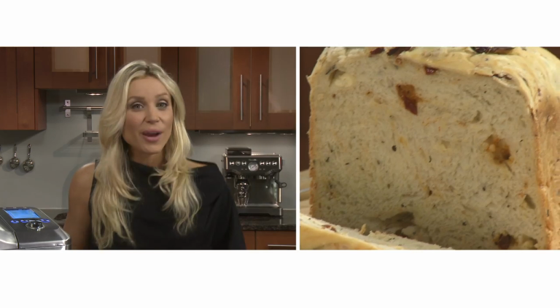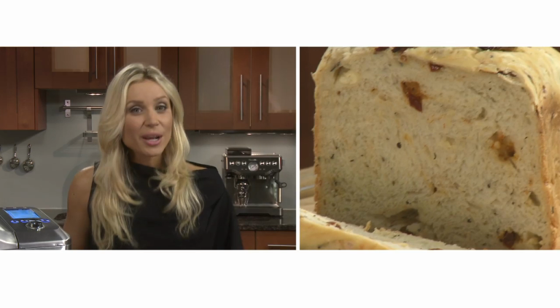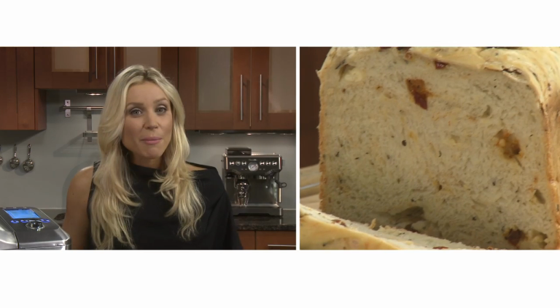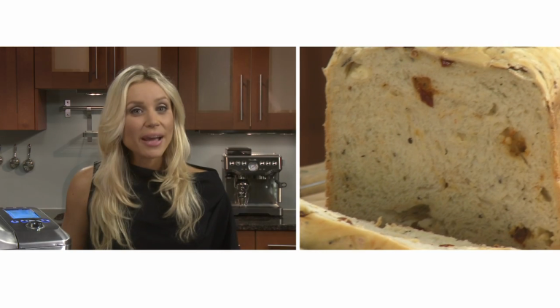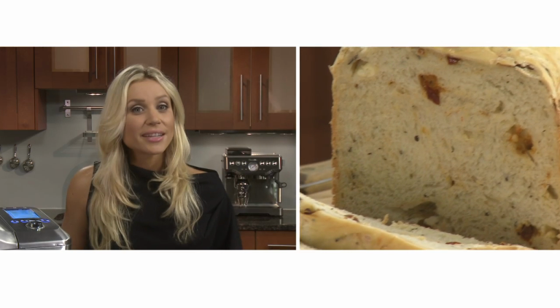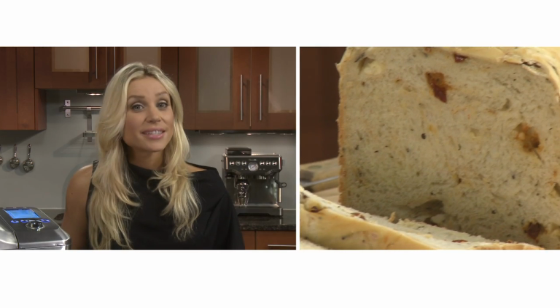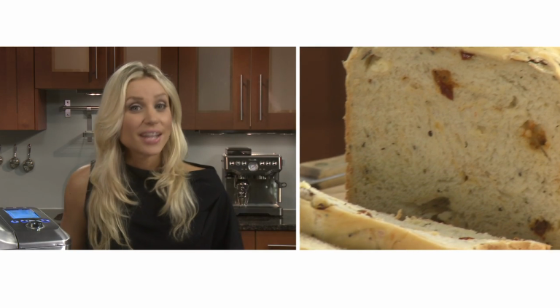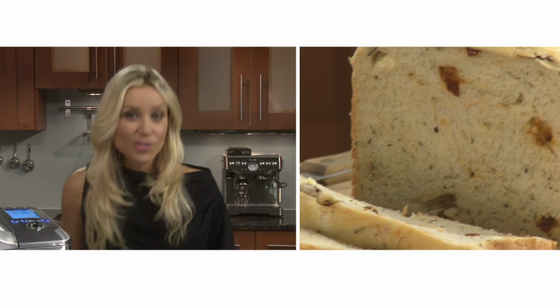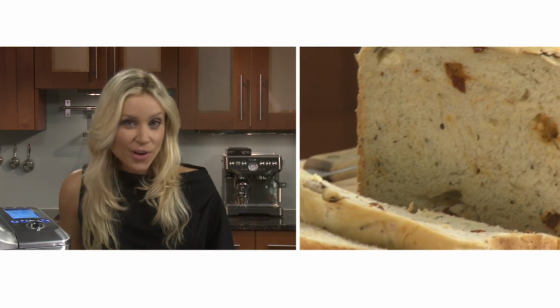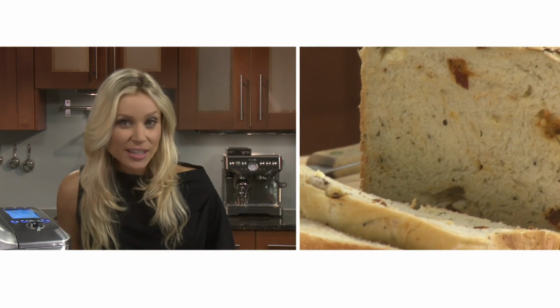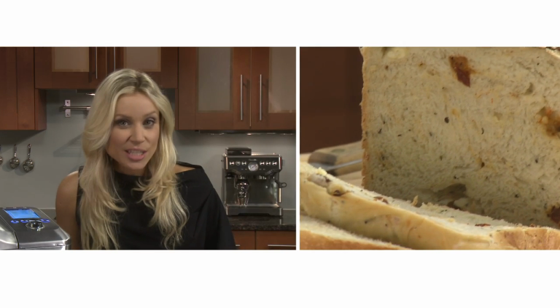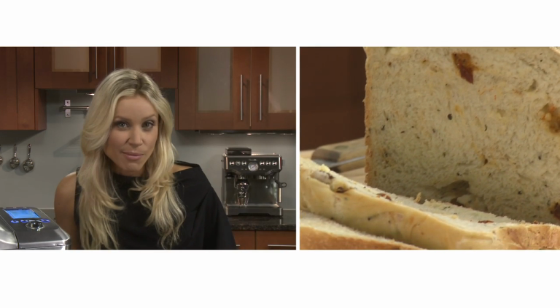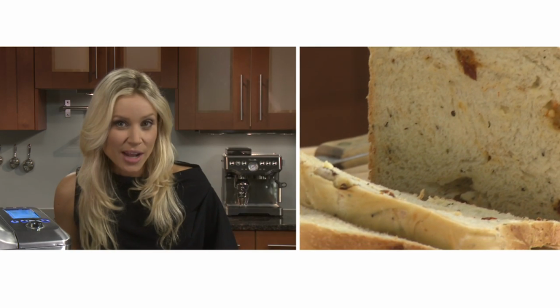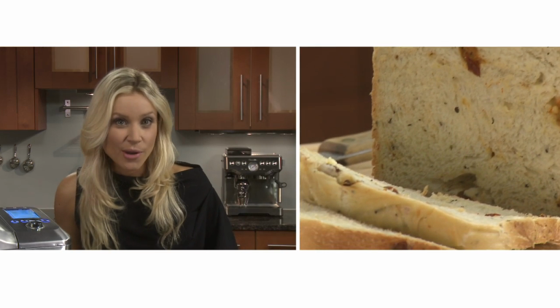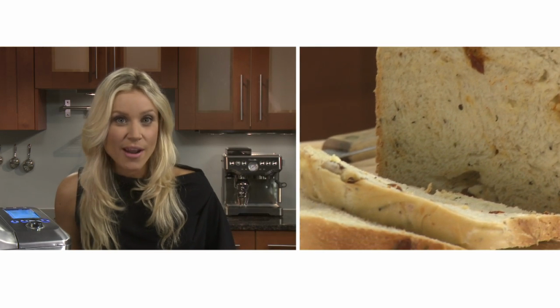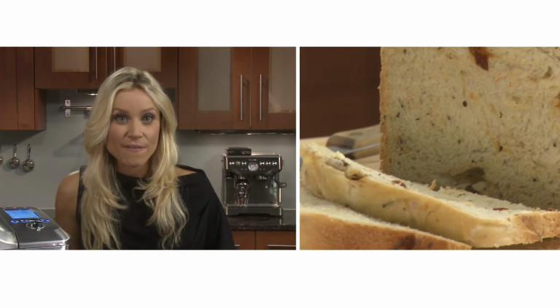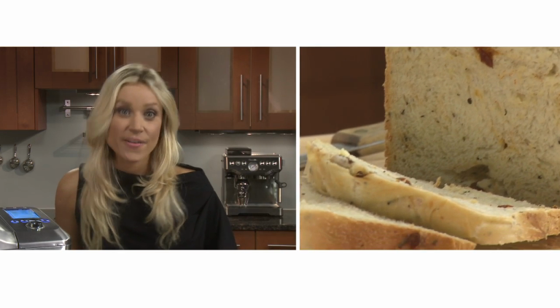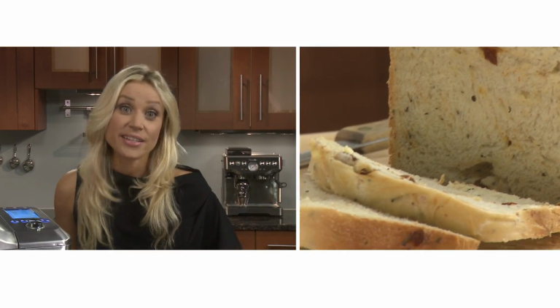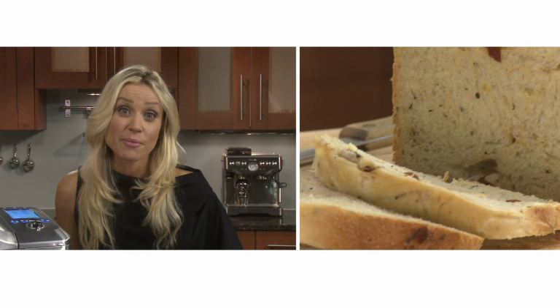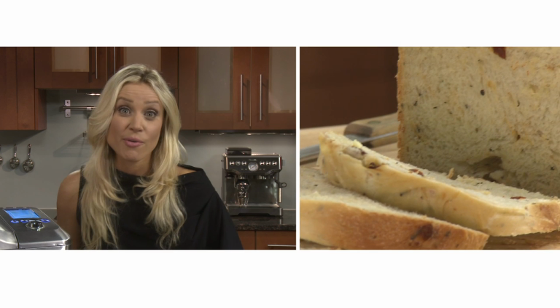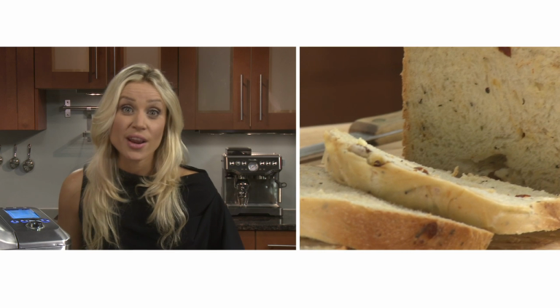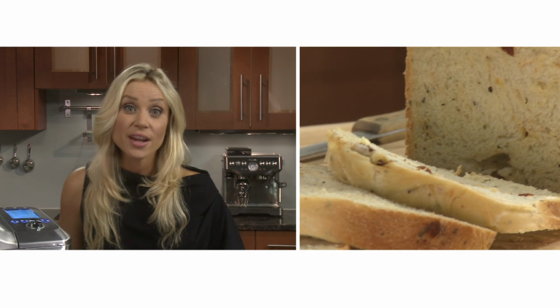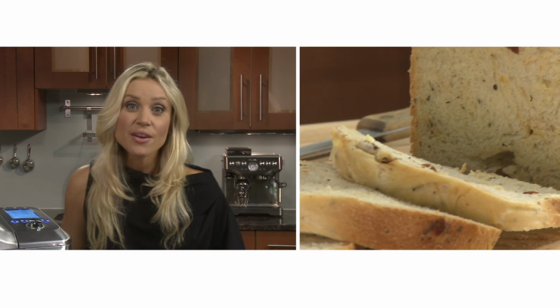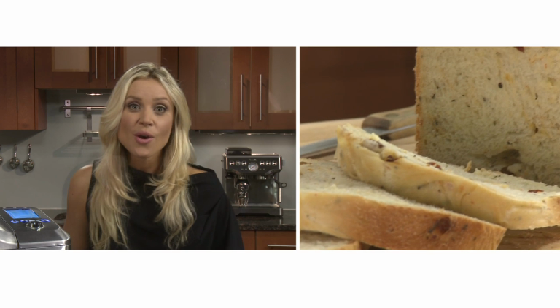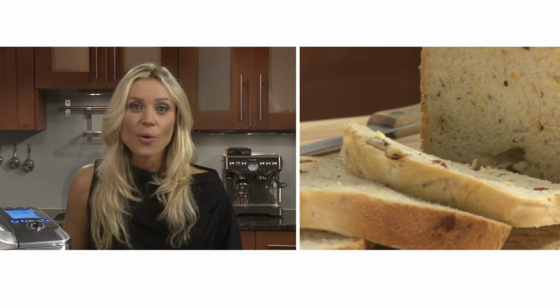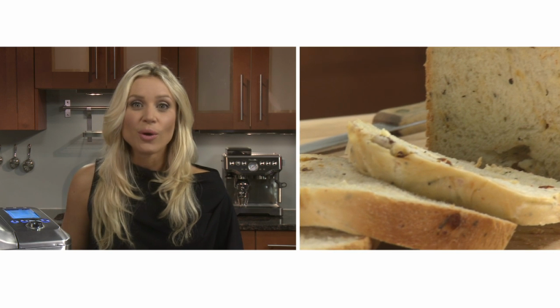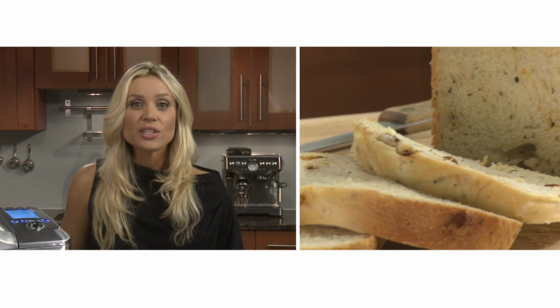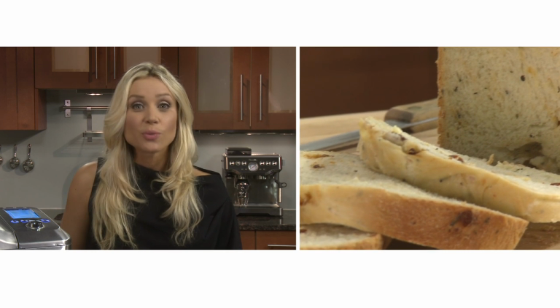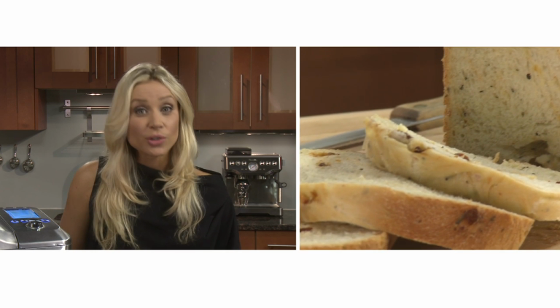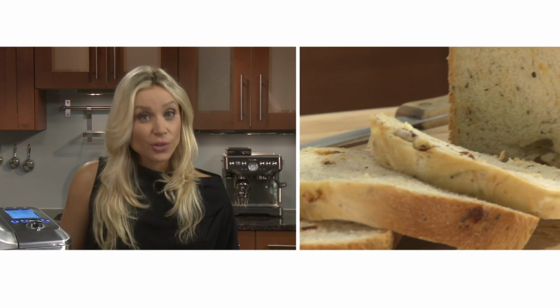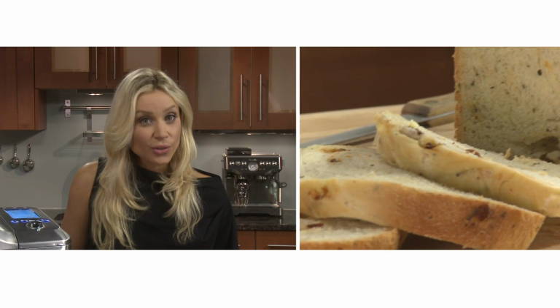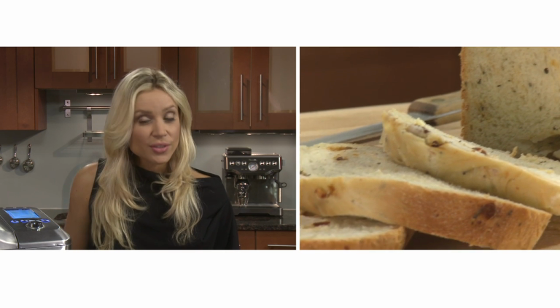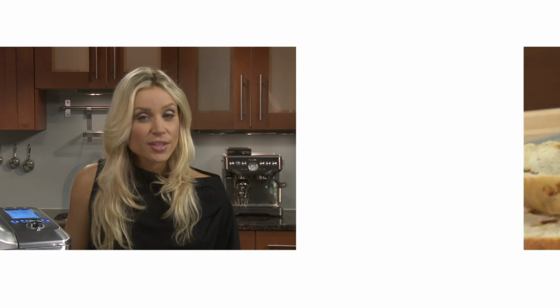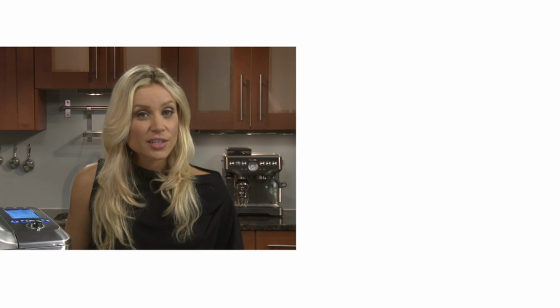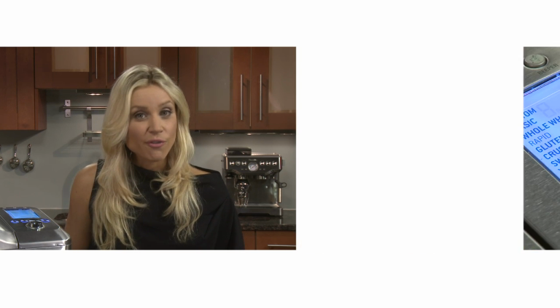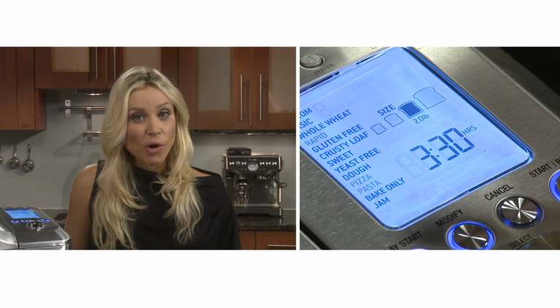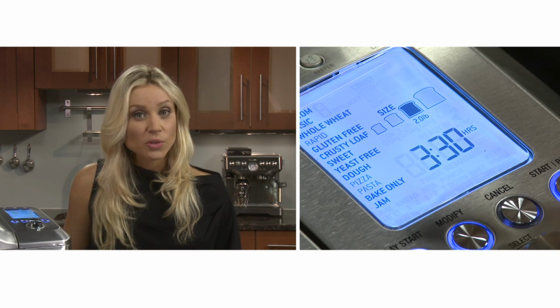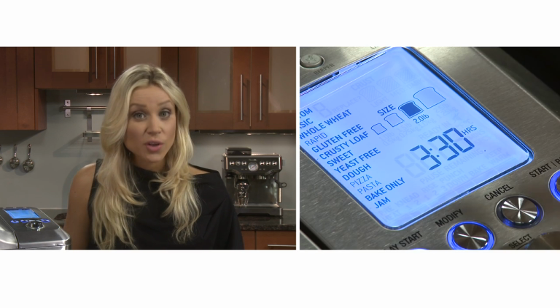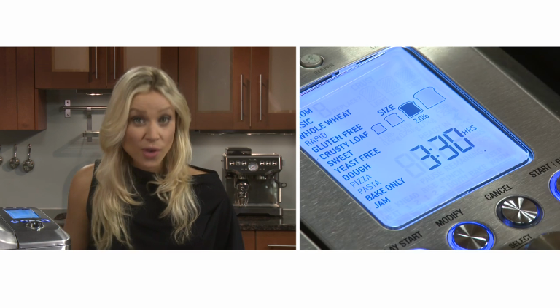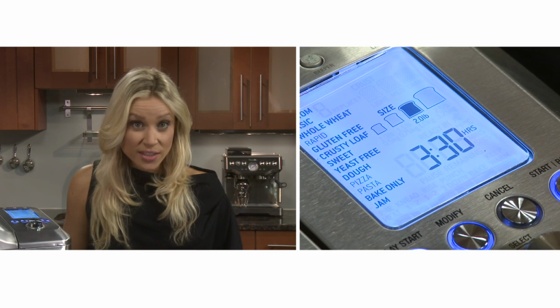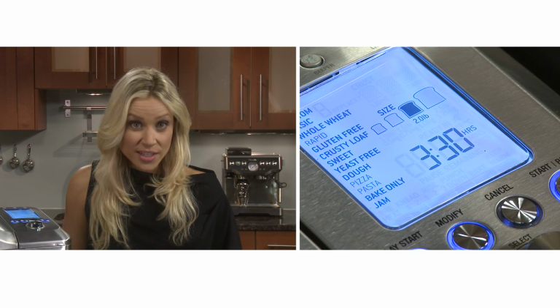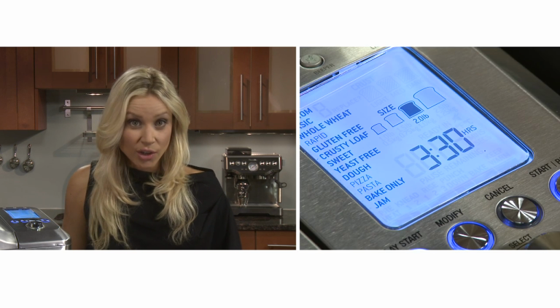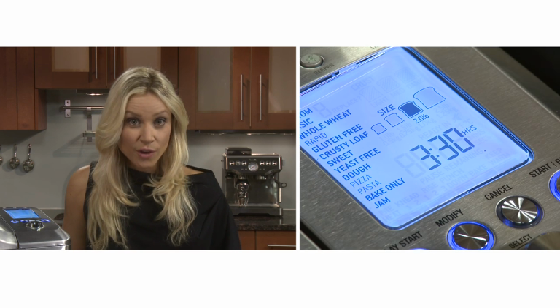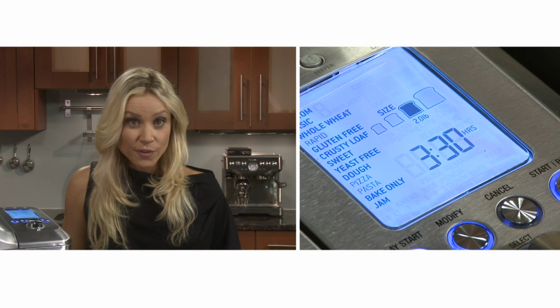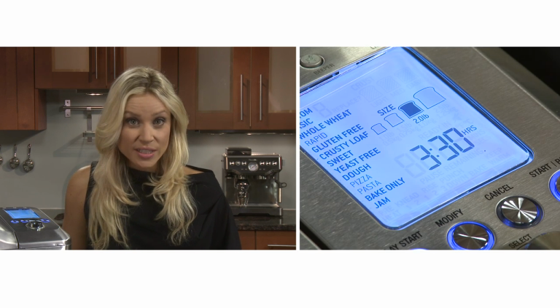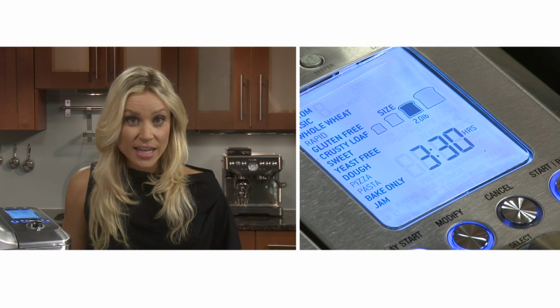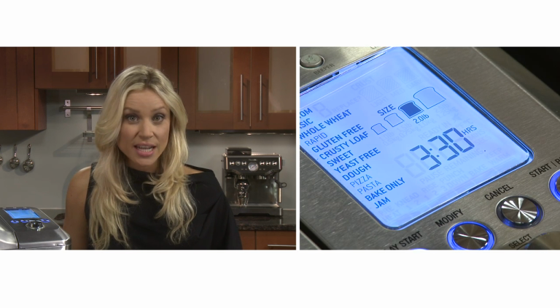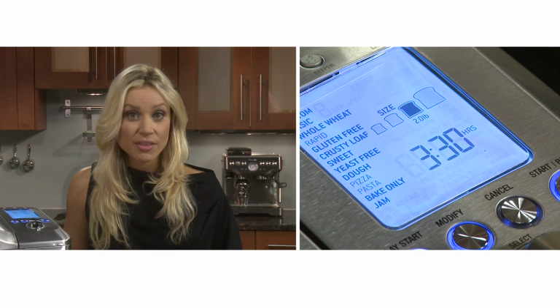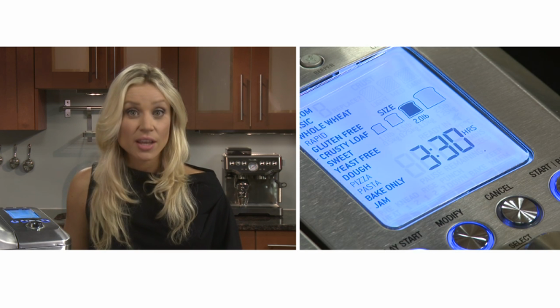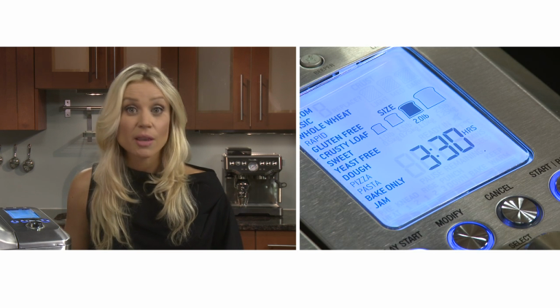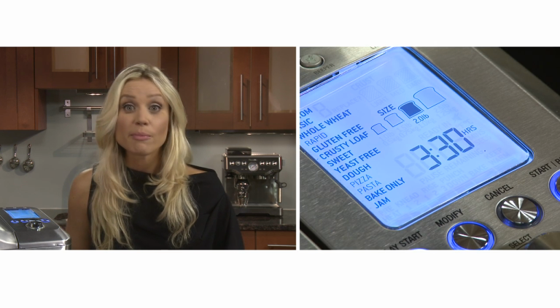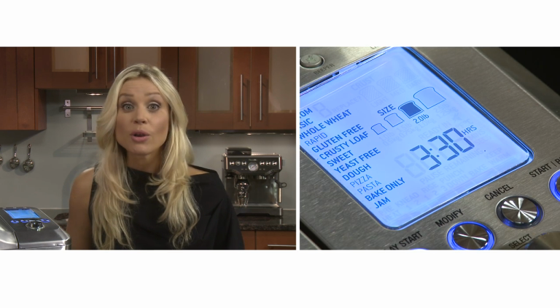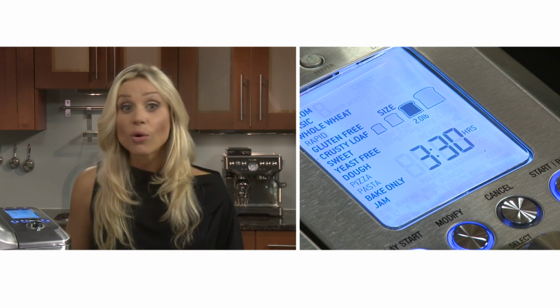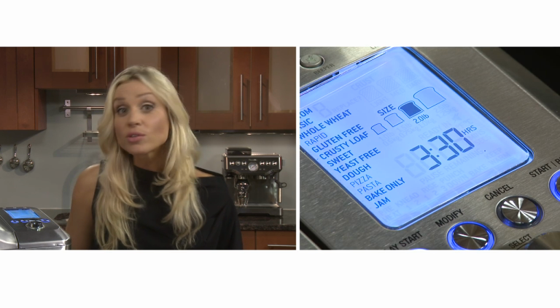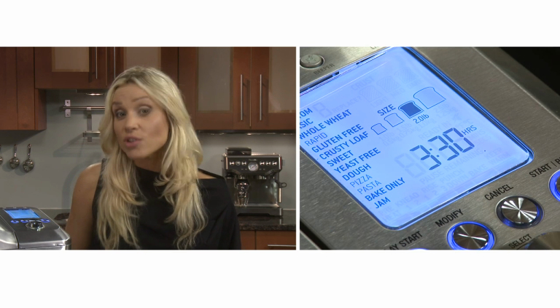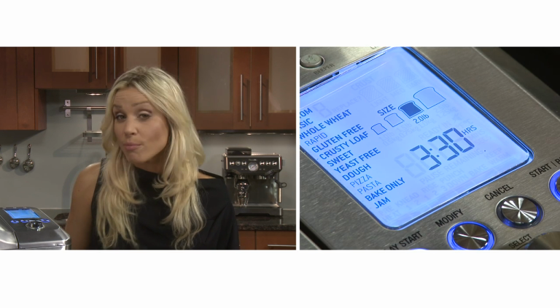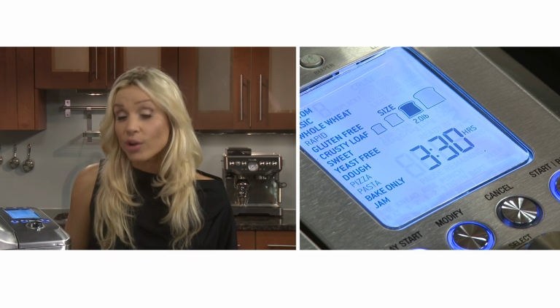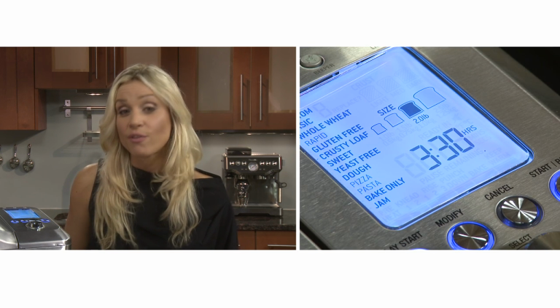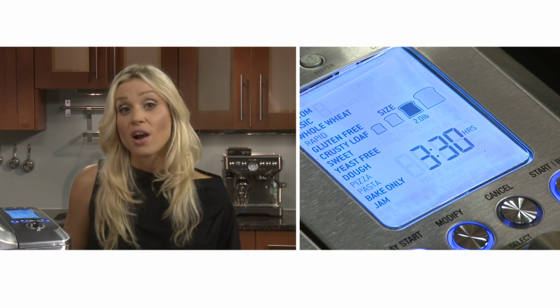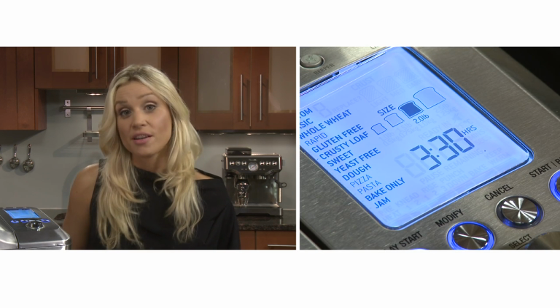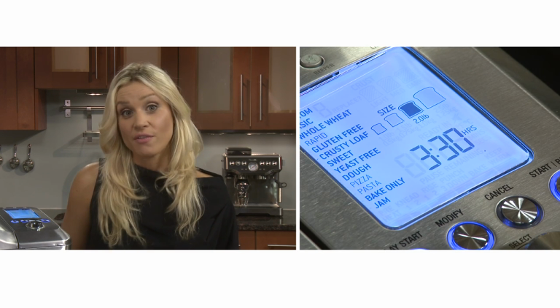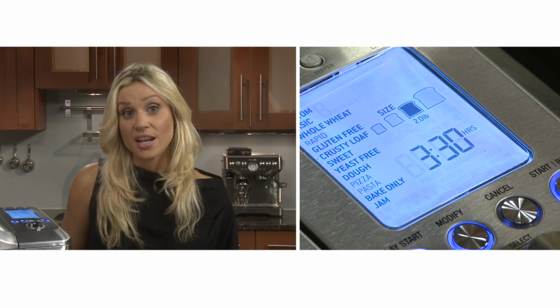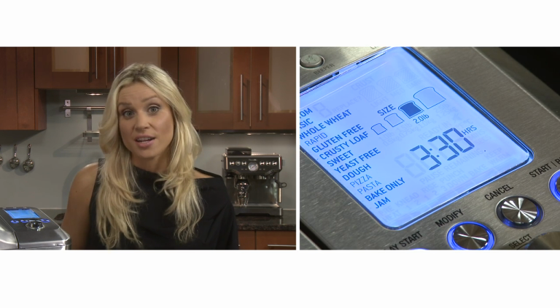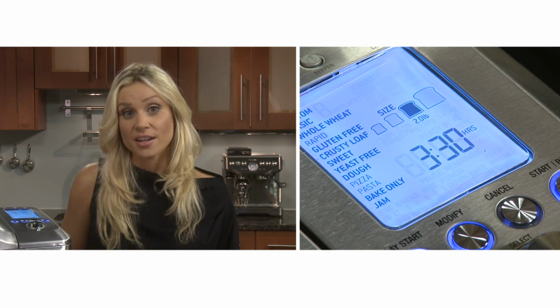We're going to make sun-dried tomato and feta bread, which will use the default crusty loaf setting that can also be modified if needed.